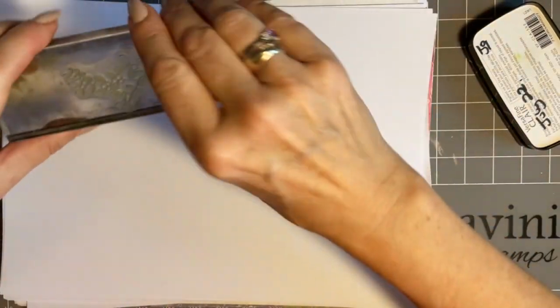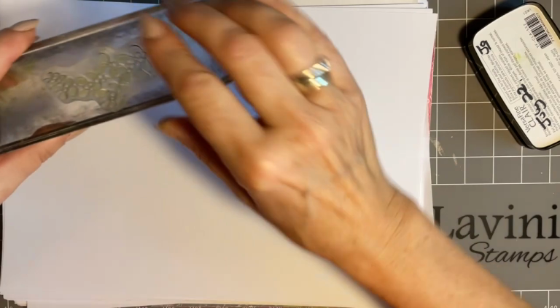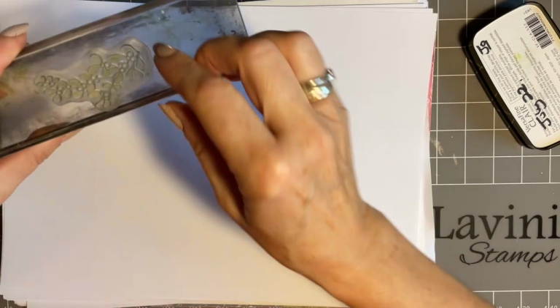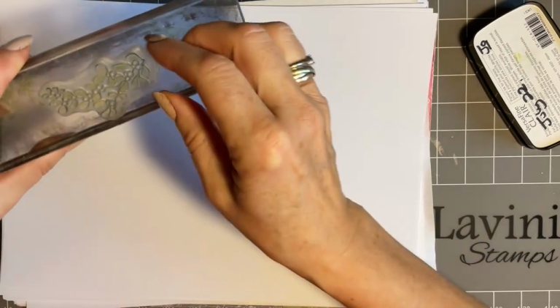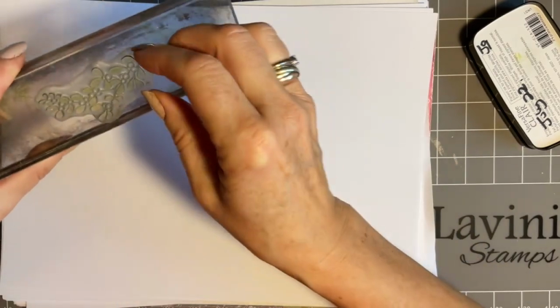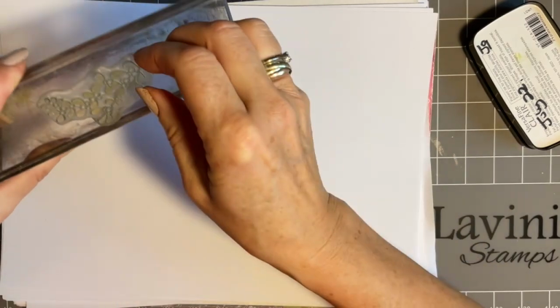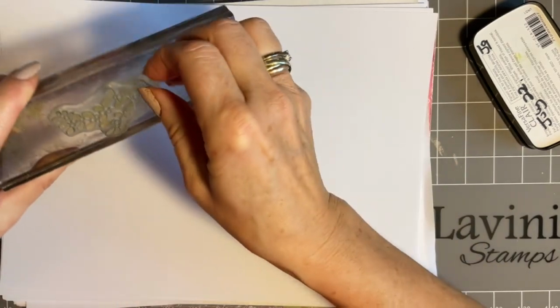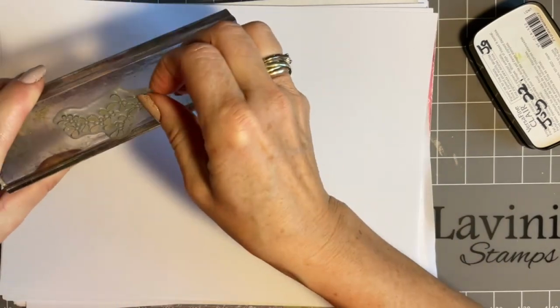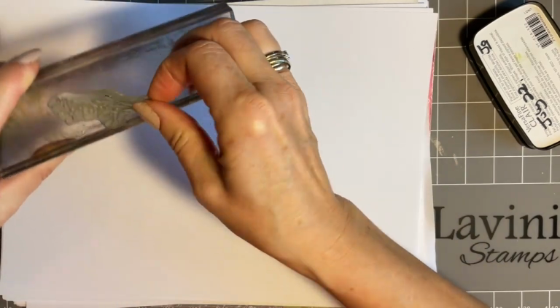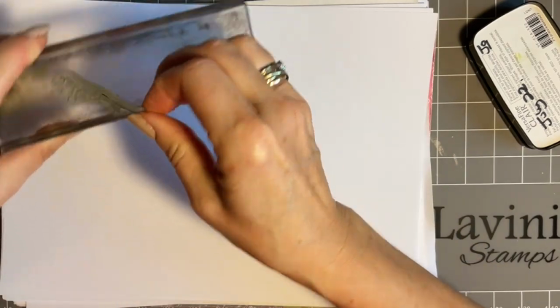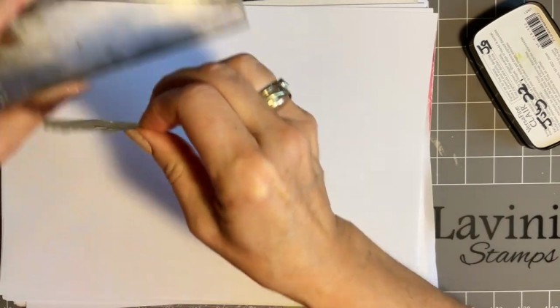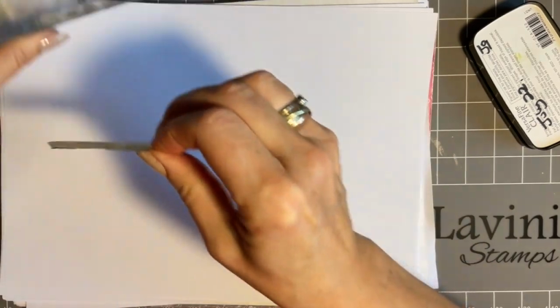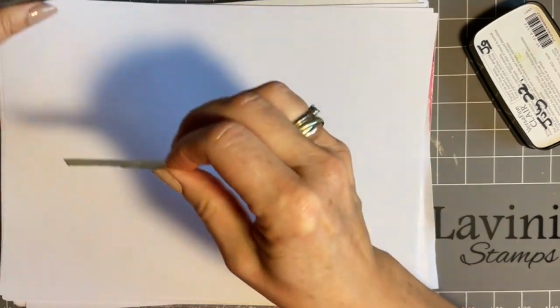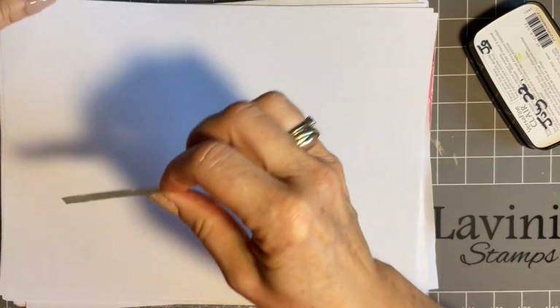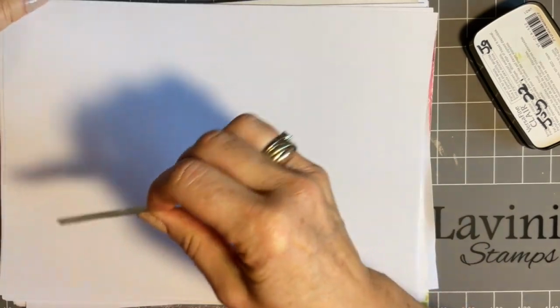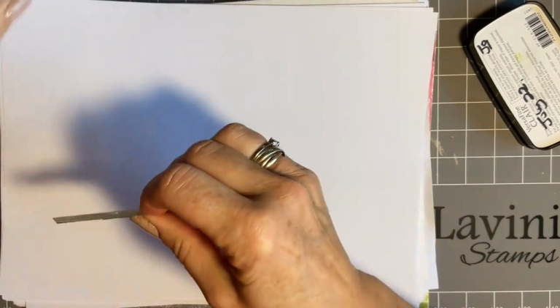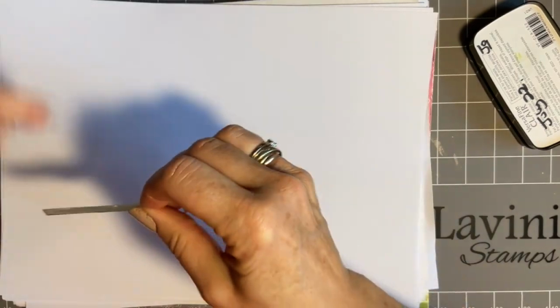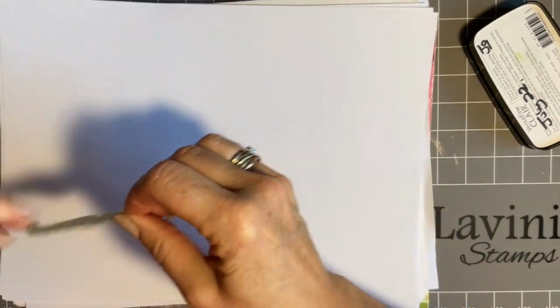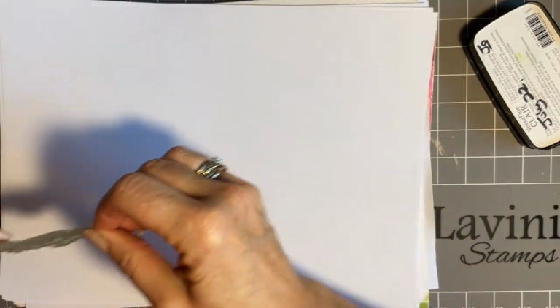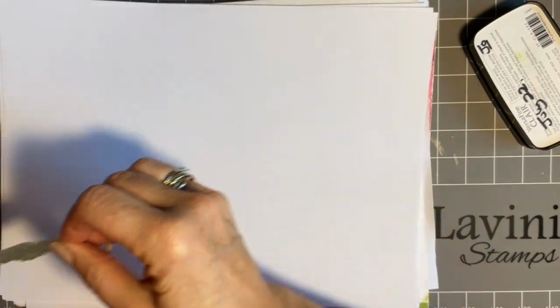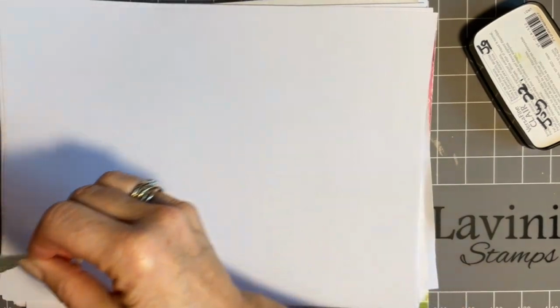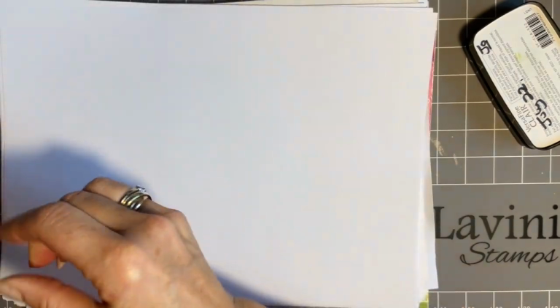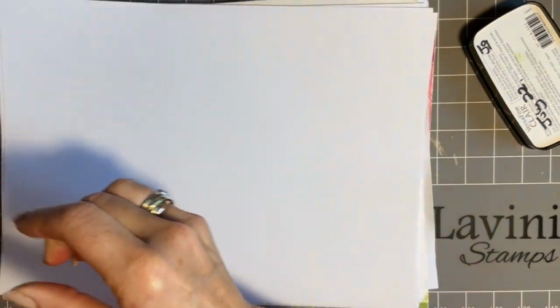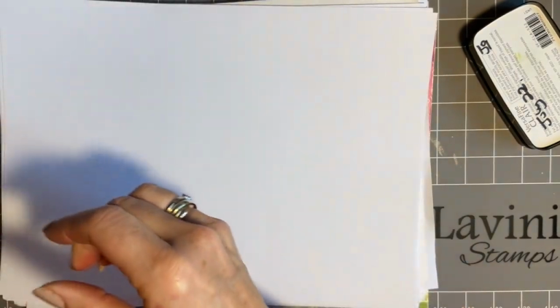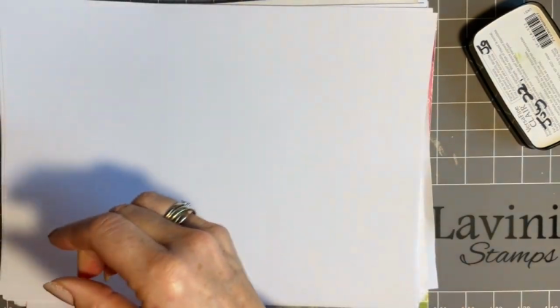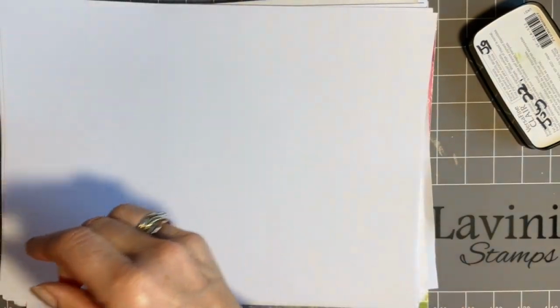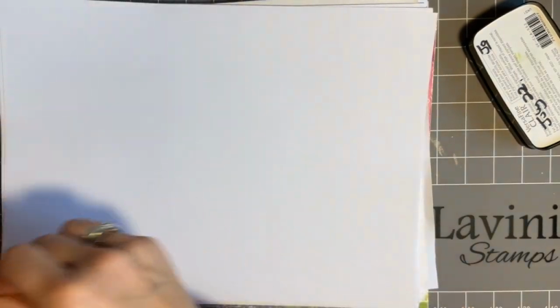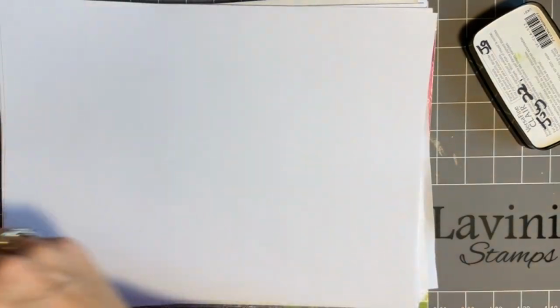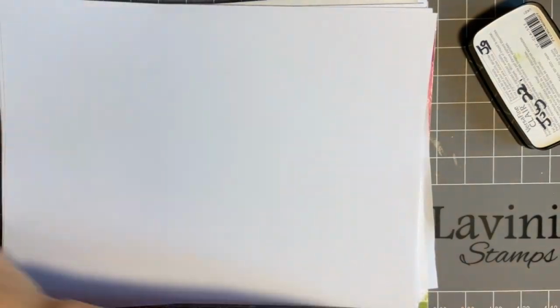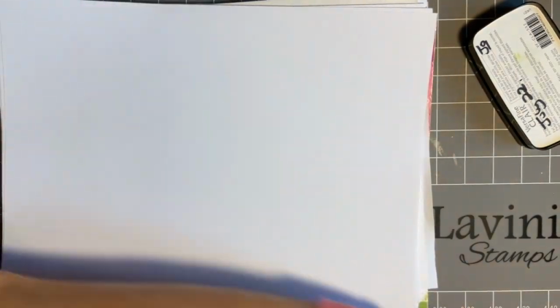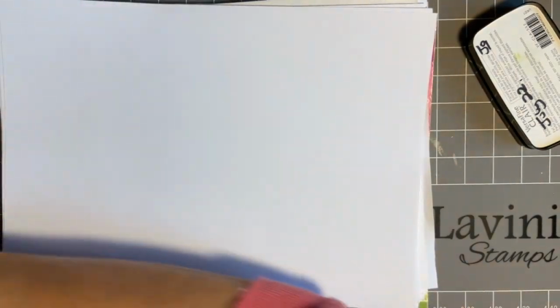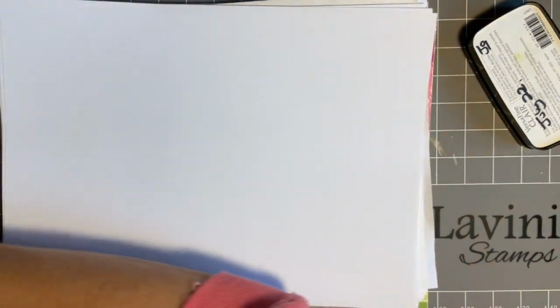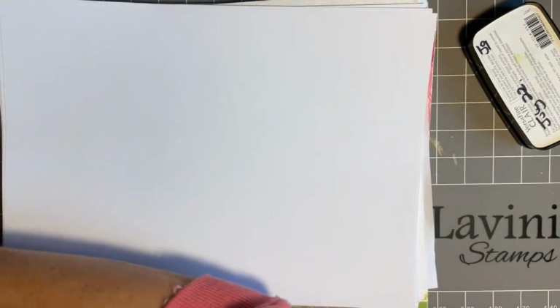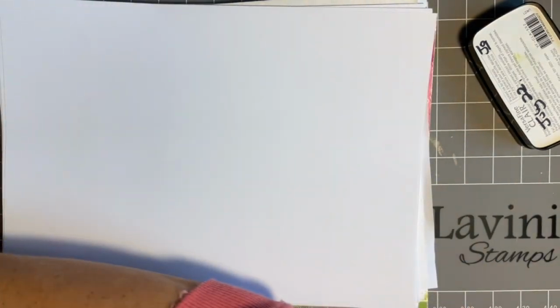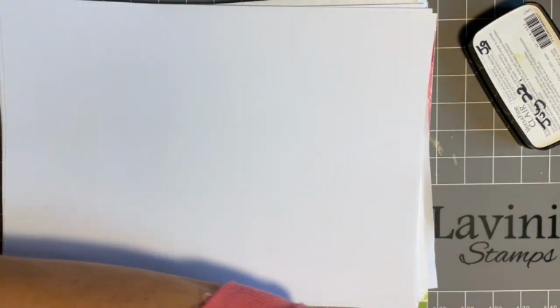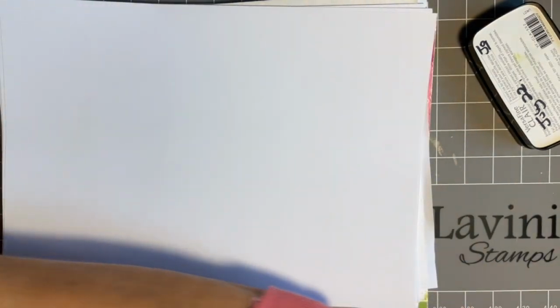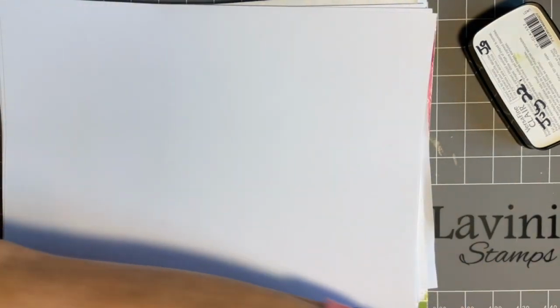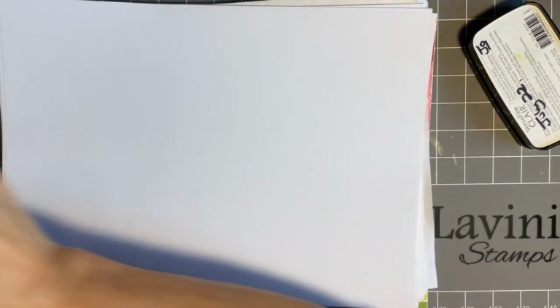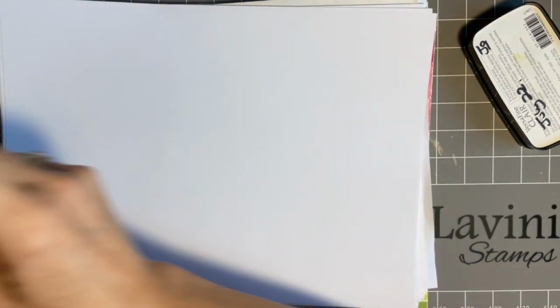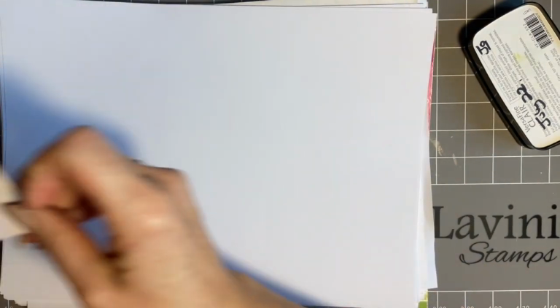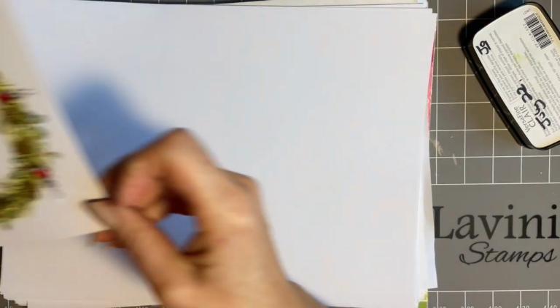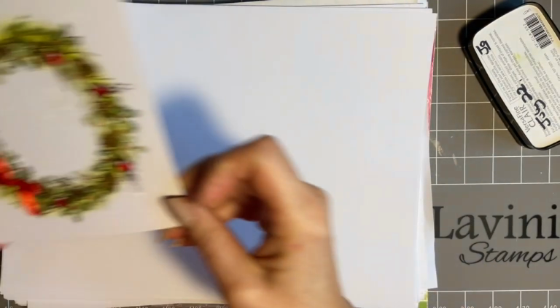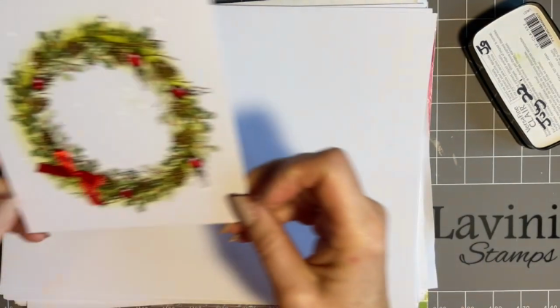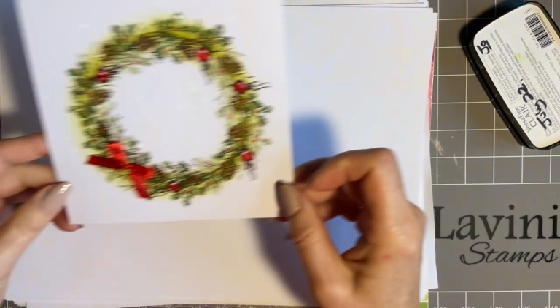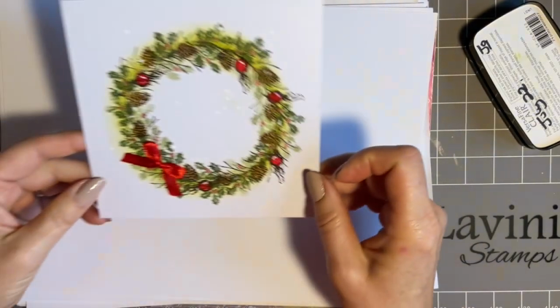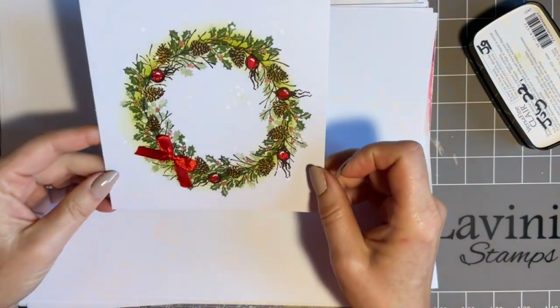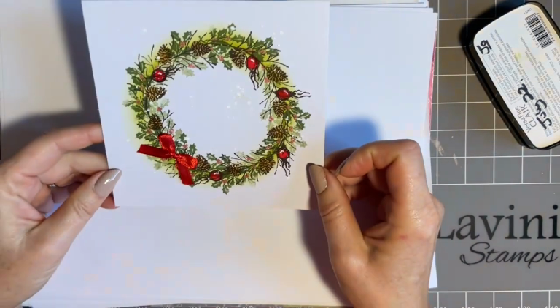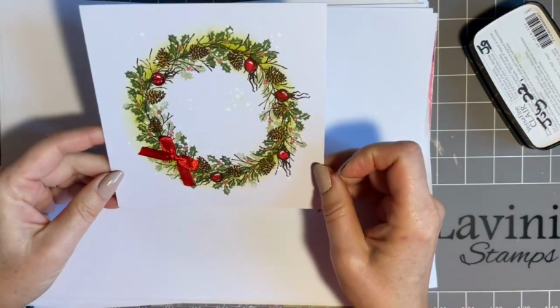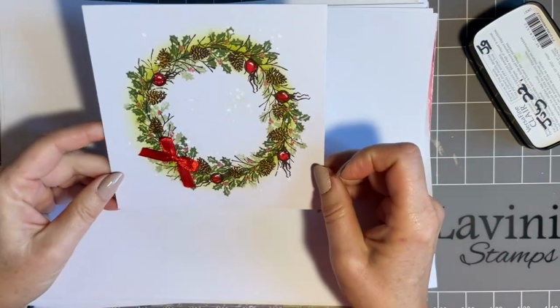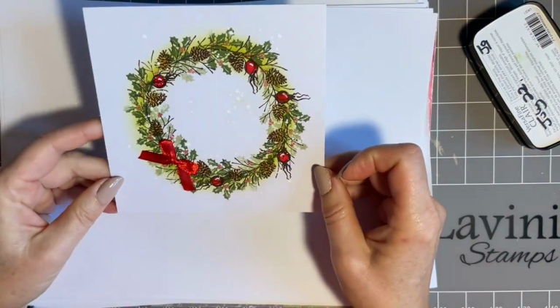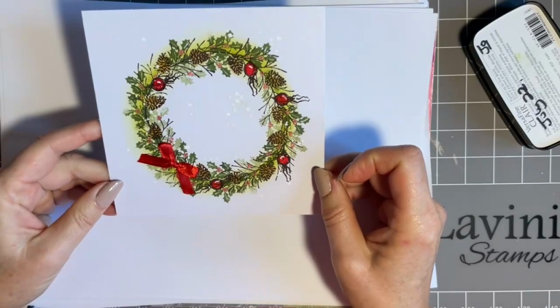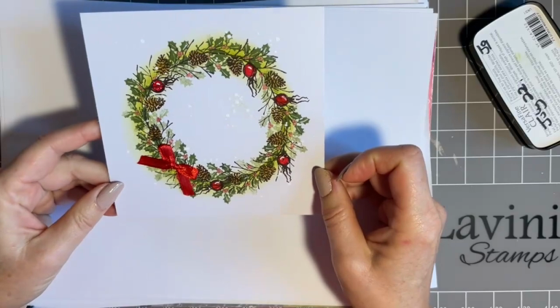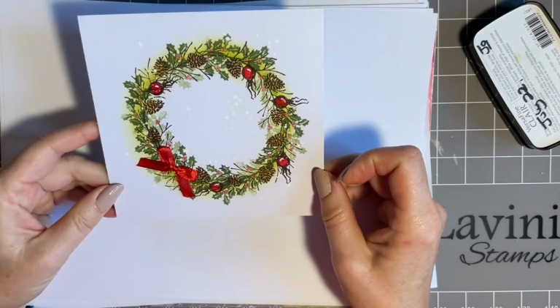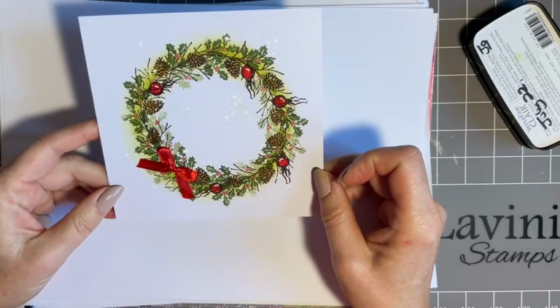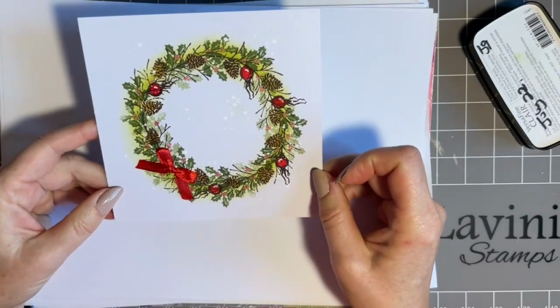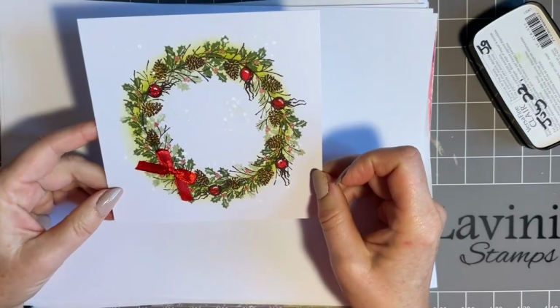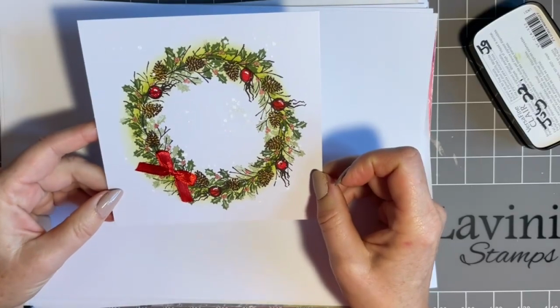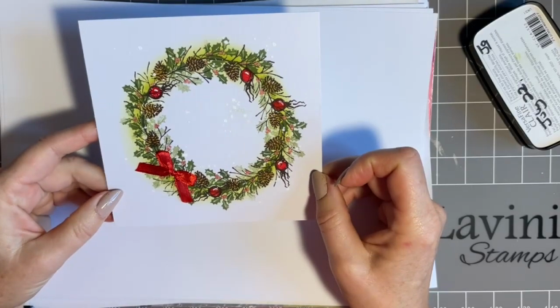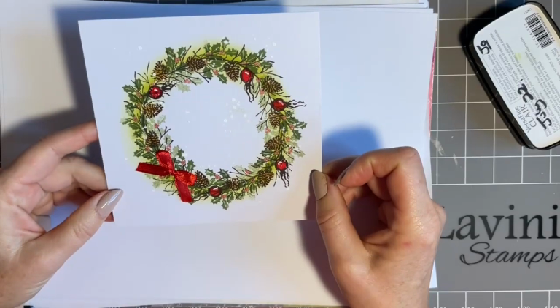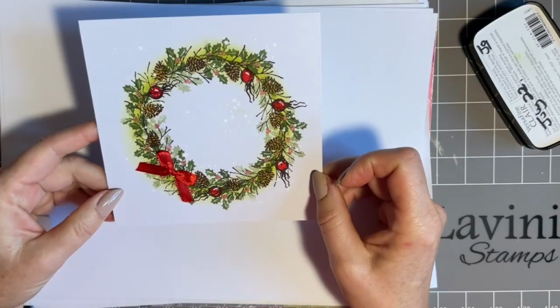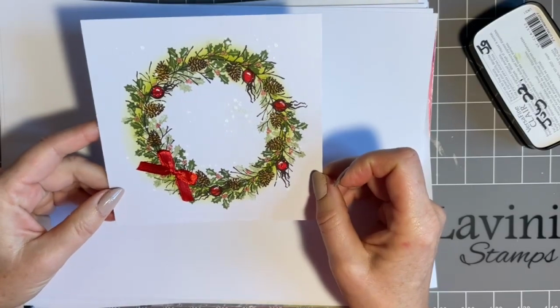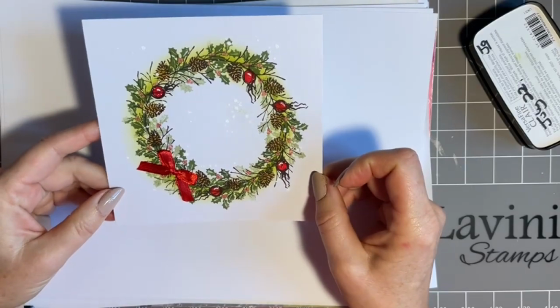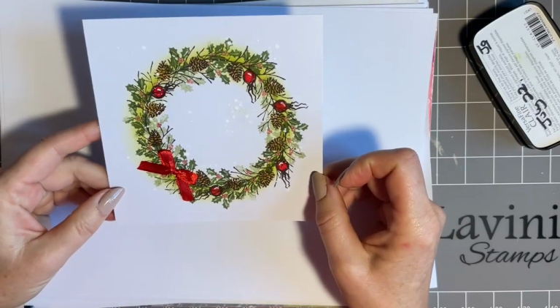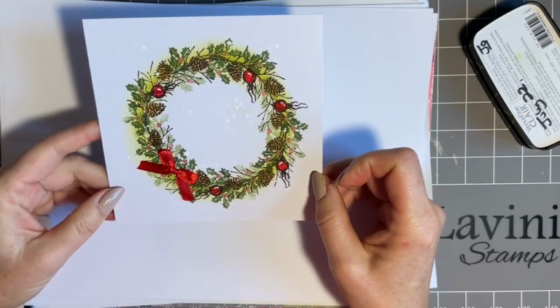To finish this one off, all I've done is added some of my beautiful liquid pearls - the white opal - and some Posca splats. The good thing about Christmas with snow is you can add lots of Posca splats. So that's another way. And we'll come on to our third one.